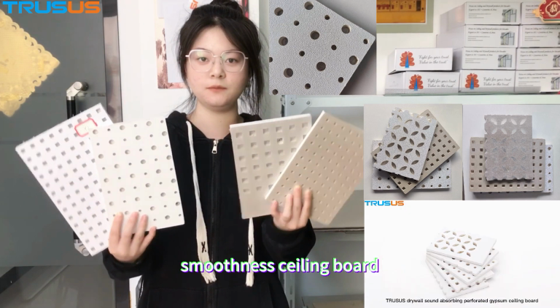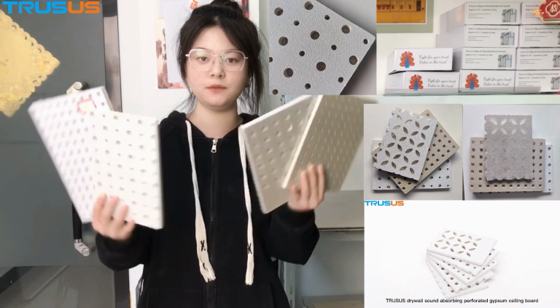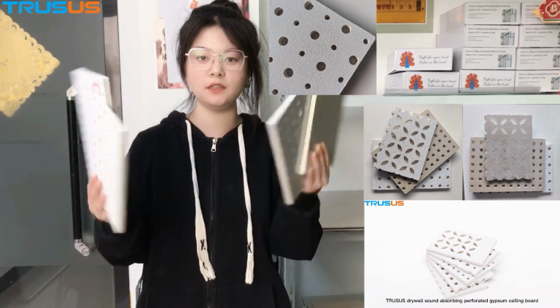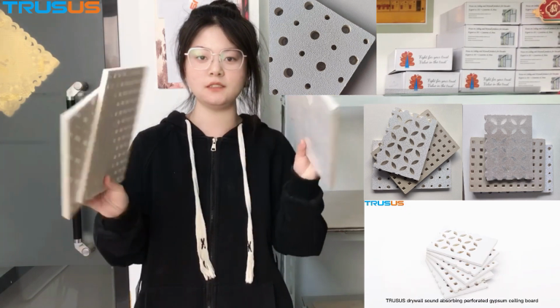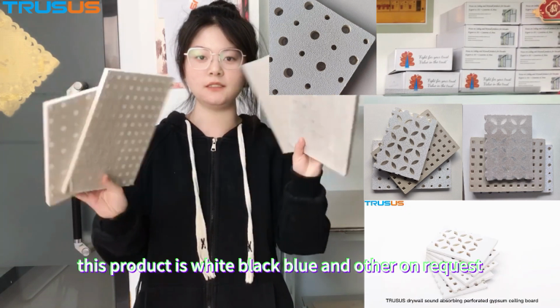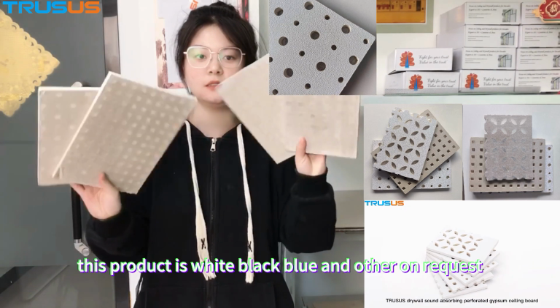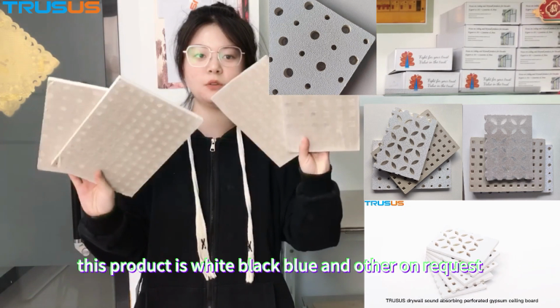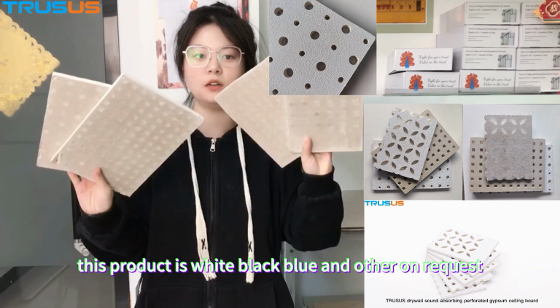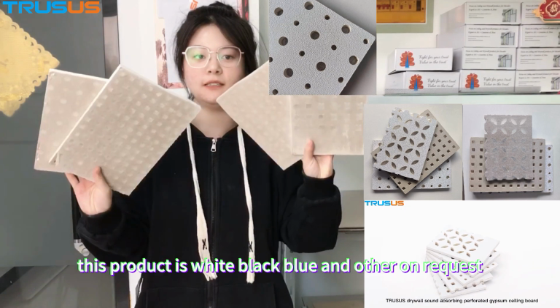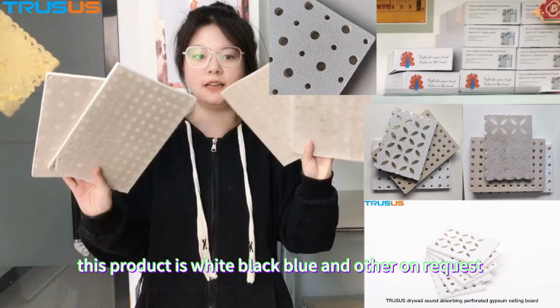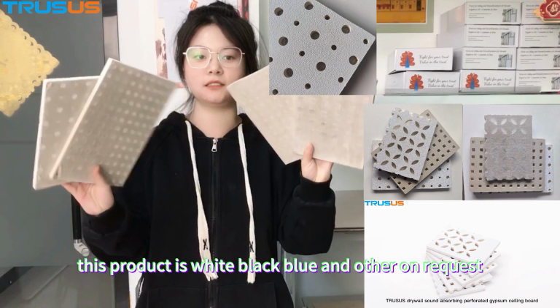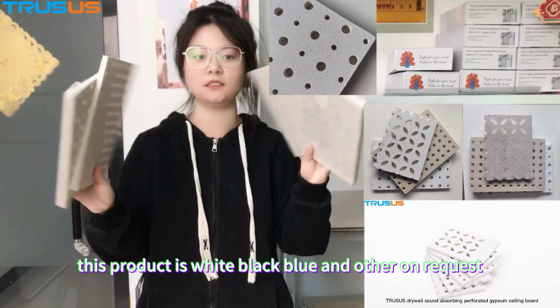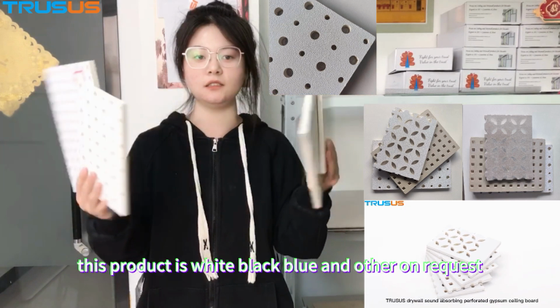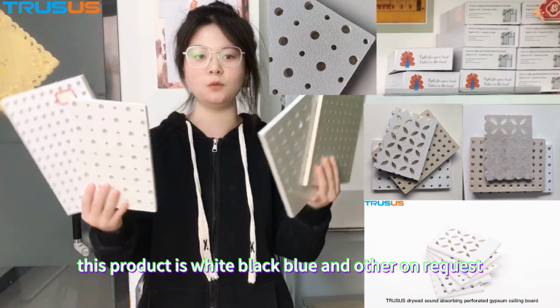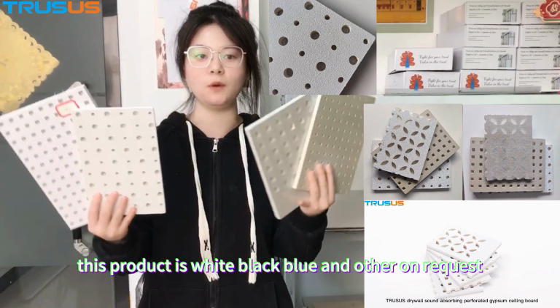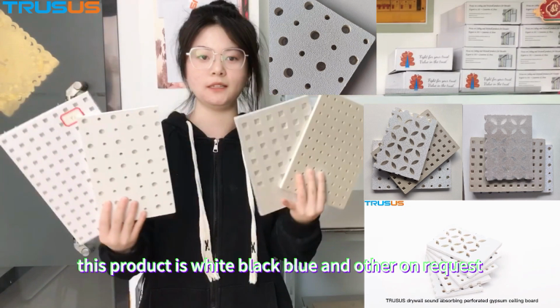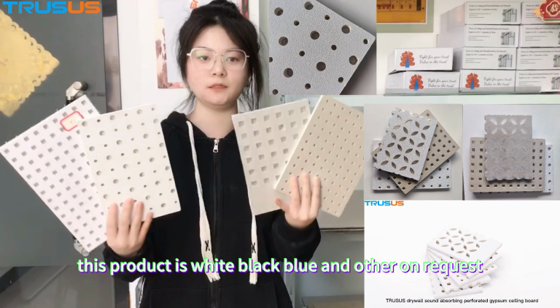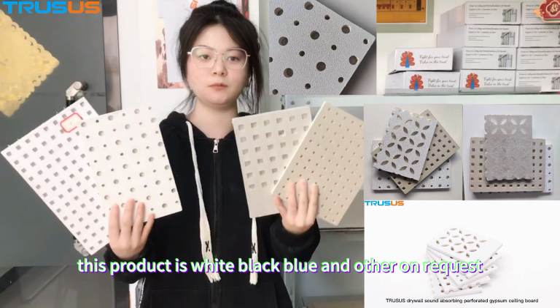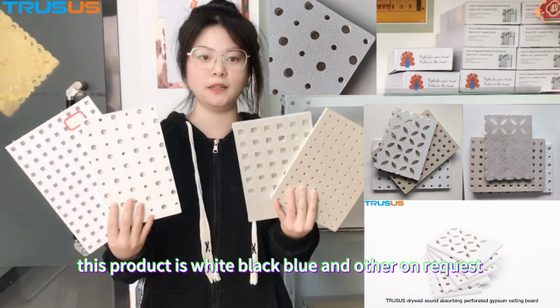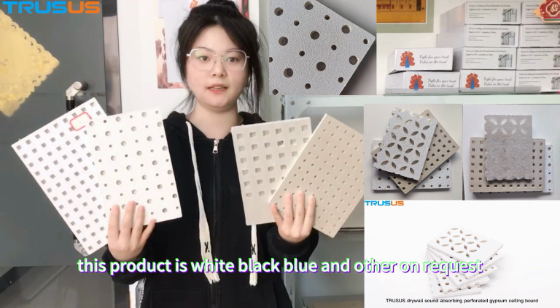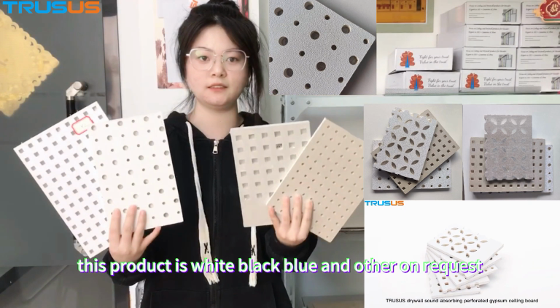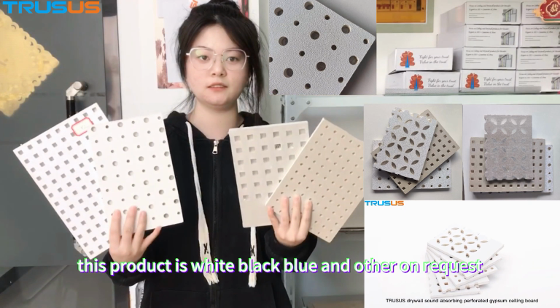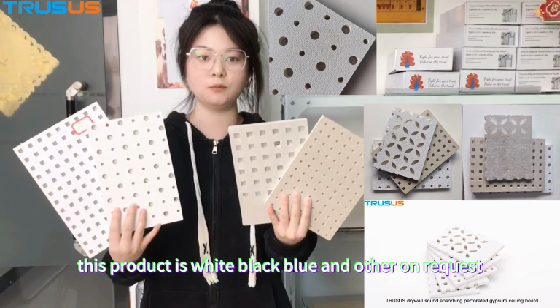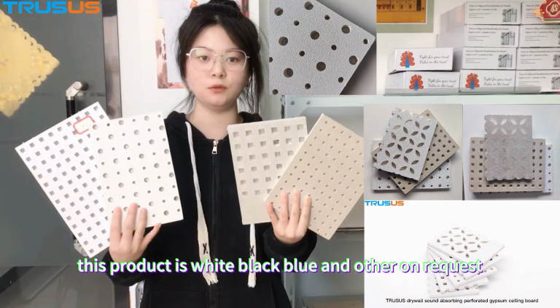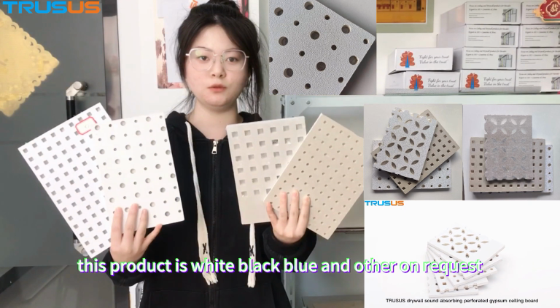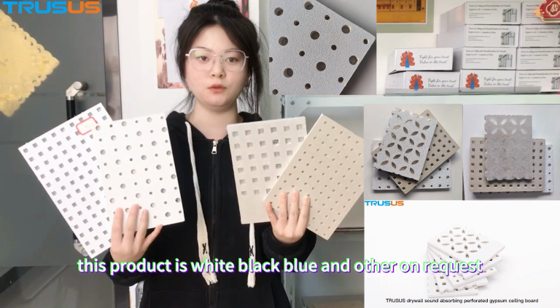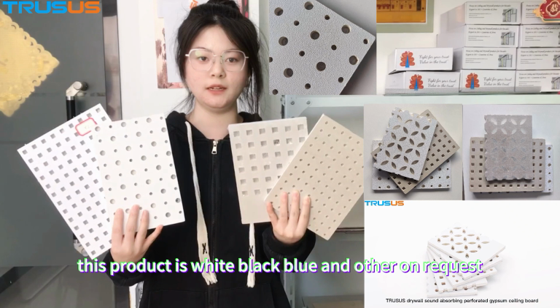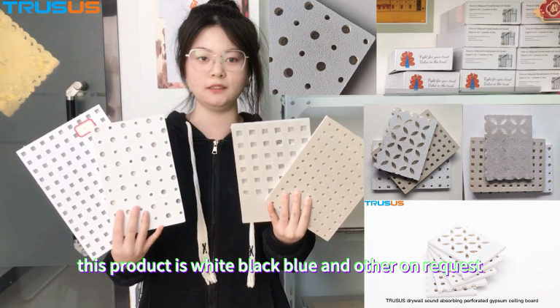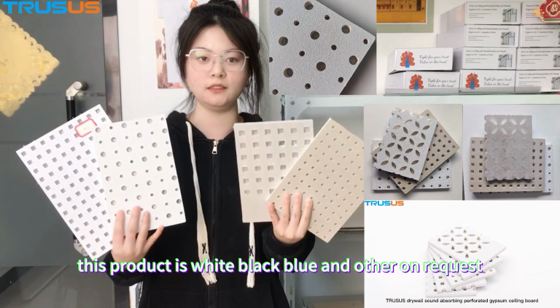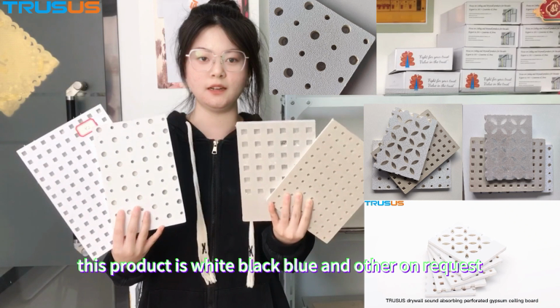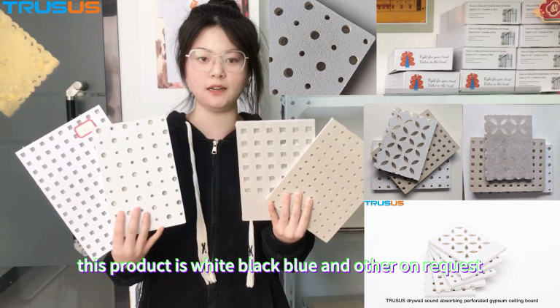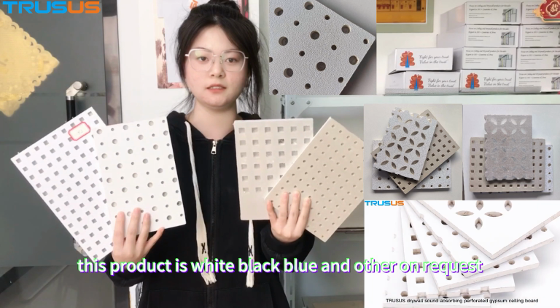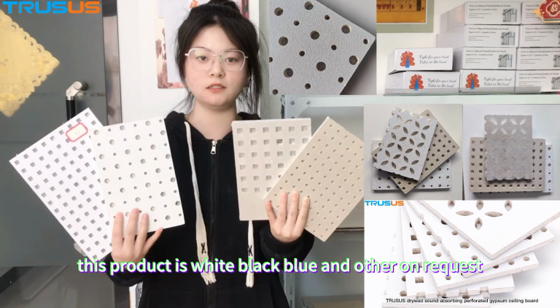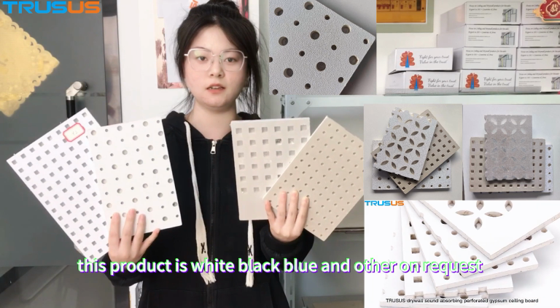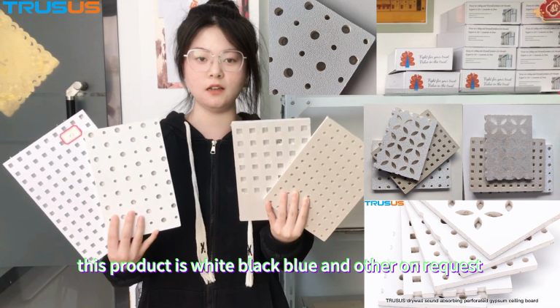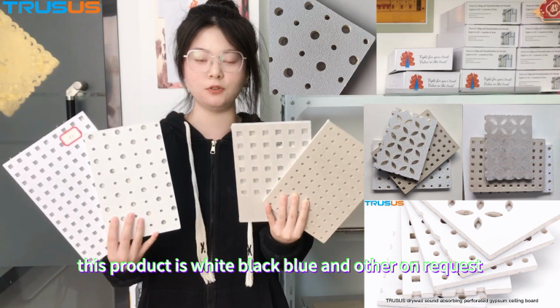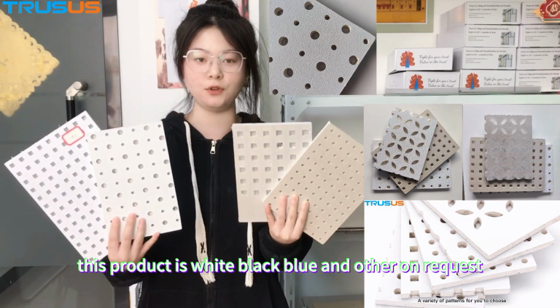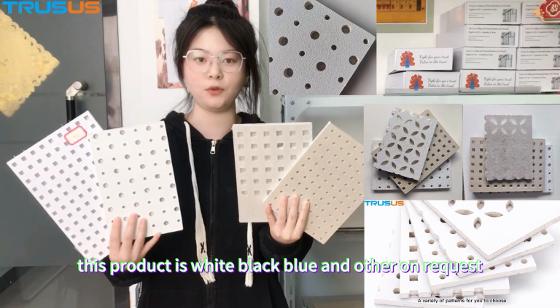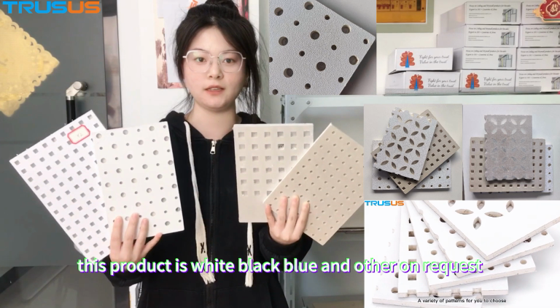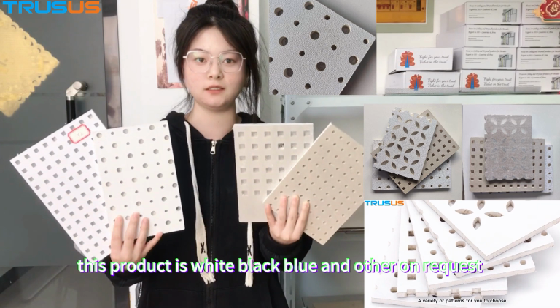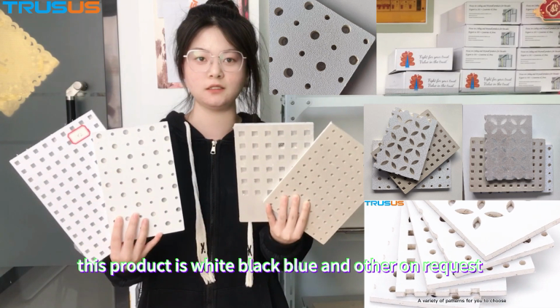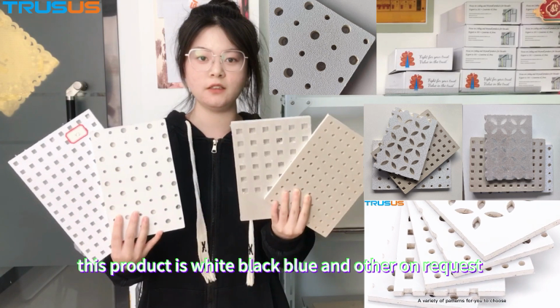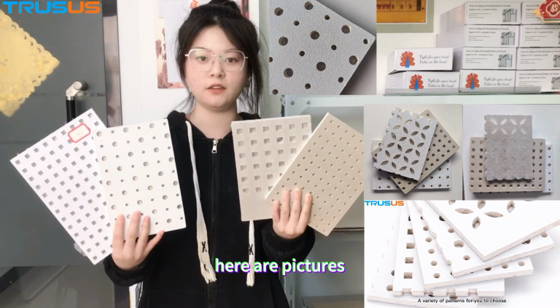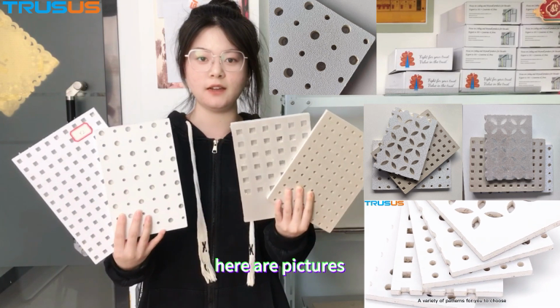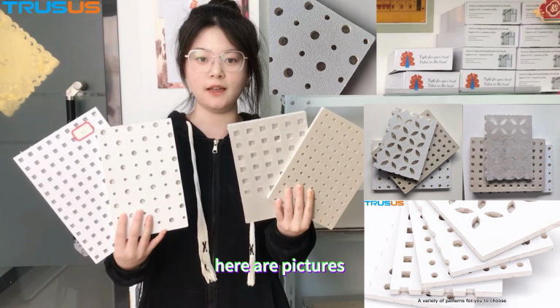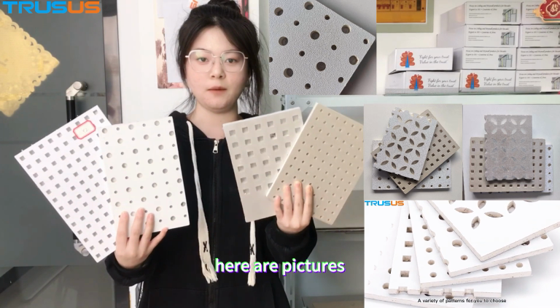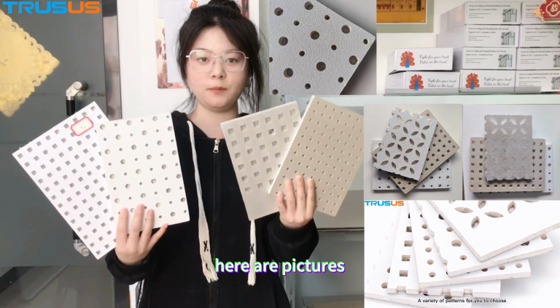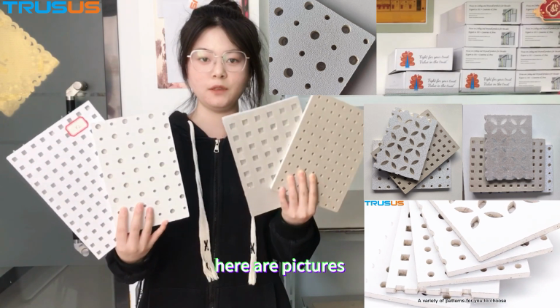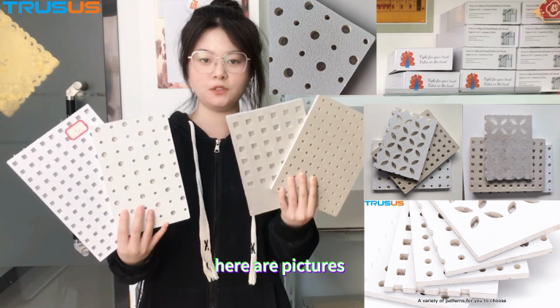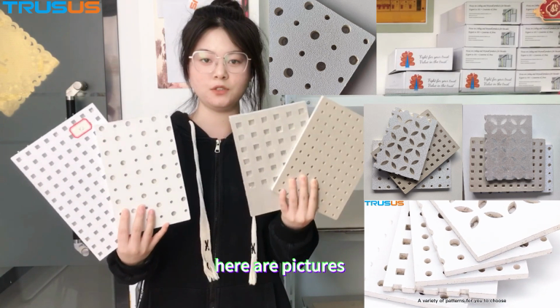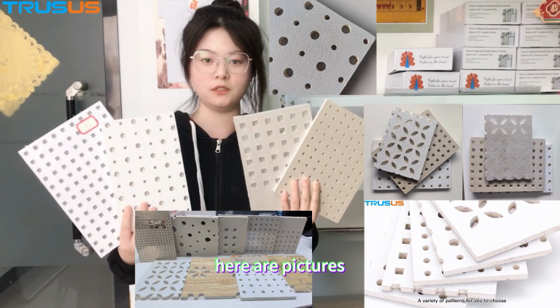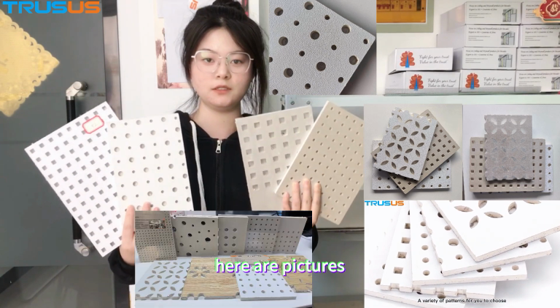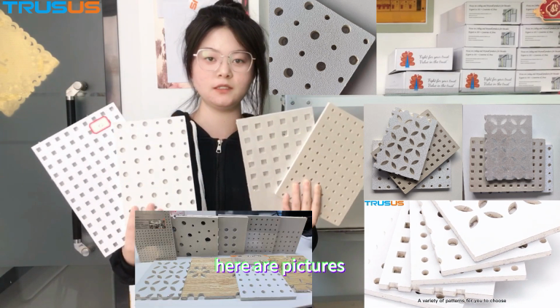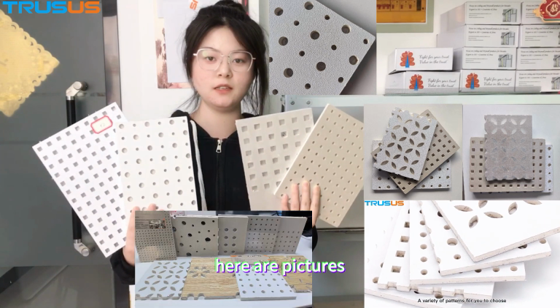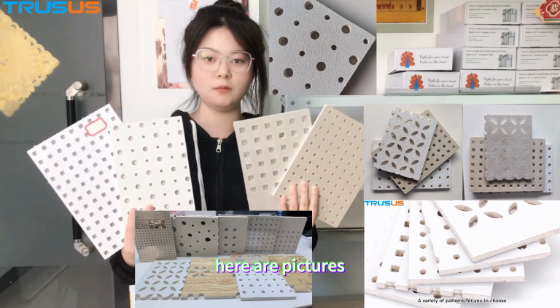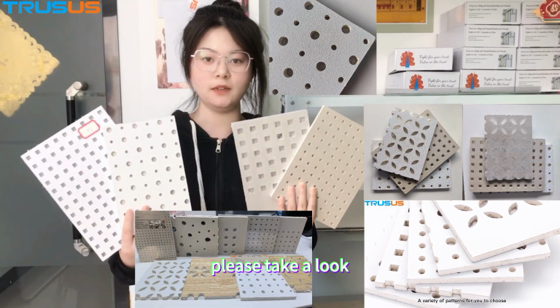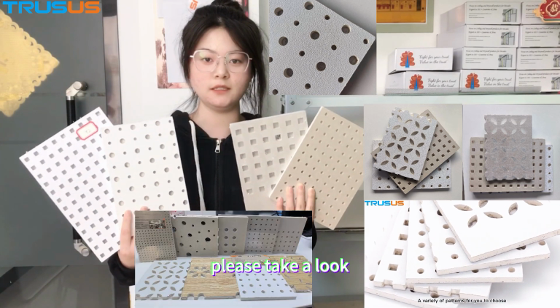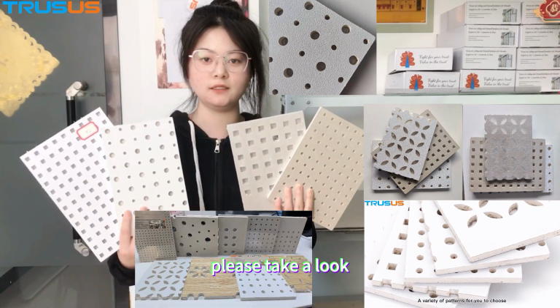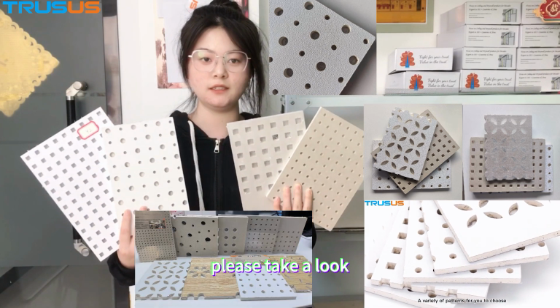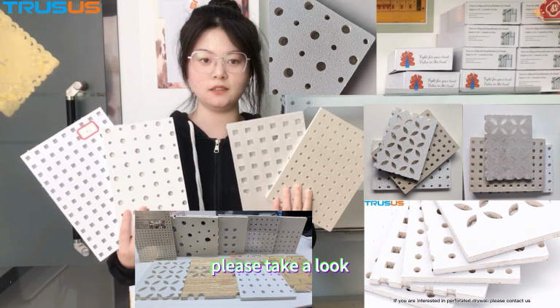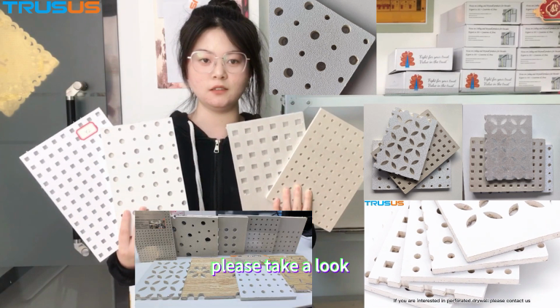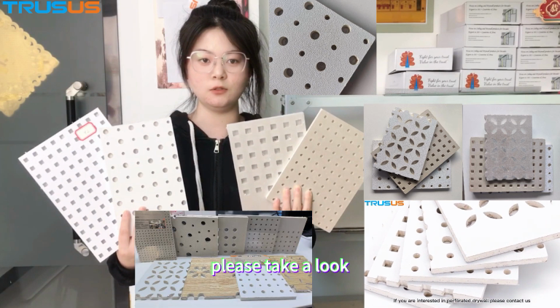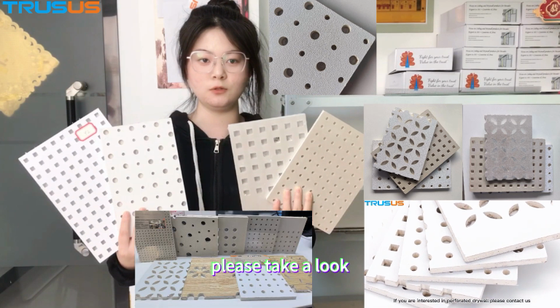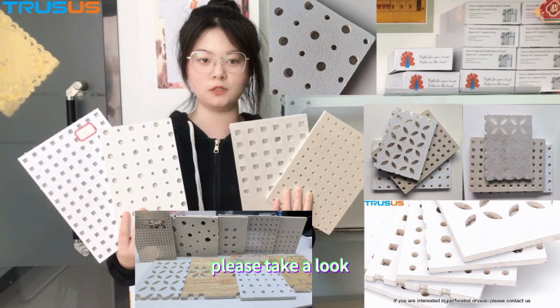This product is white, black, blue and other on request. Here are pictures, please take a look.